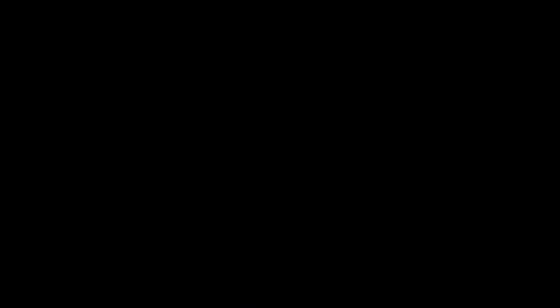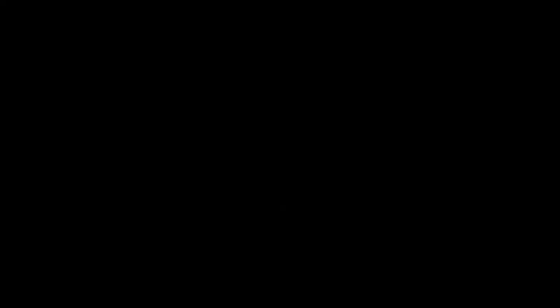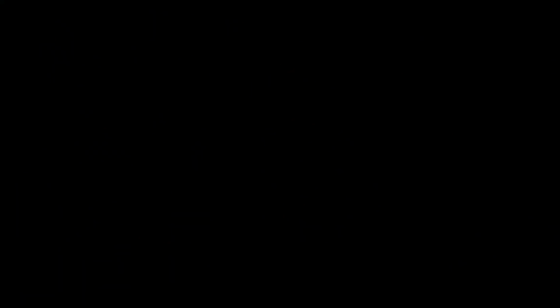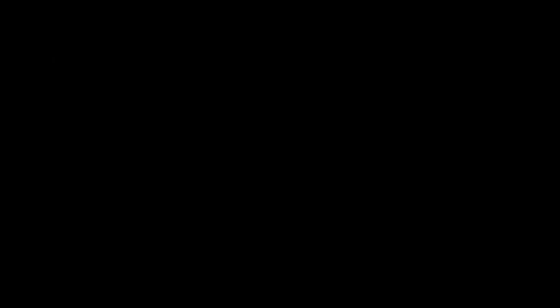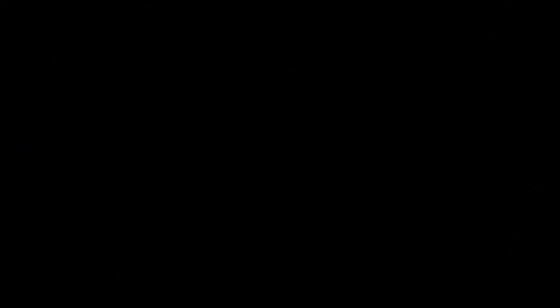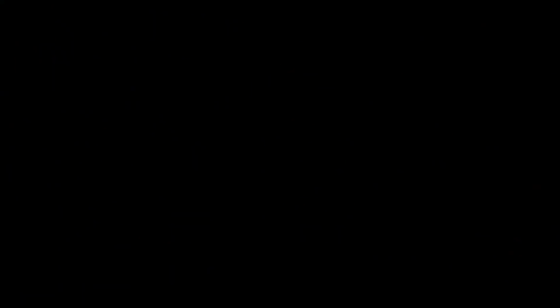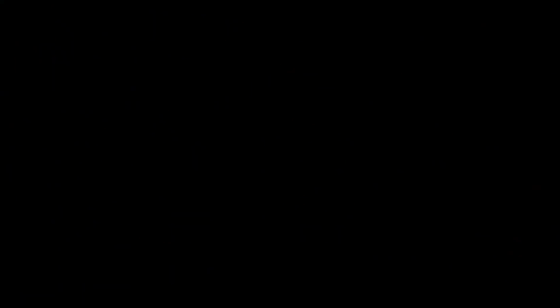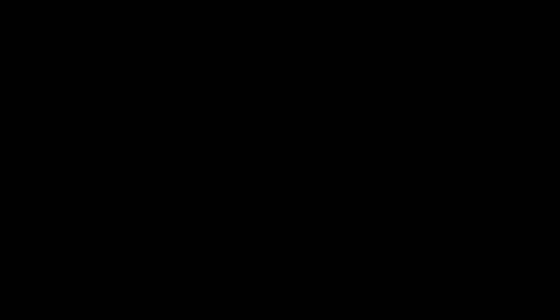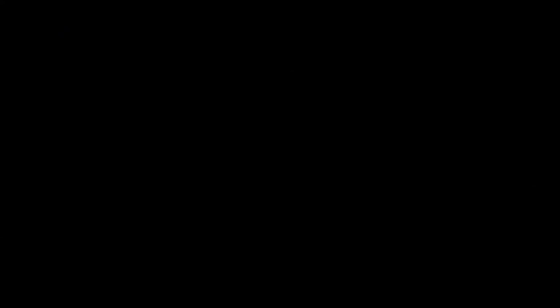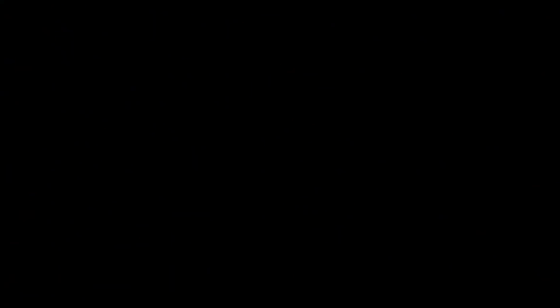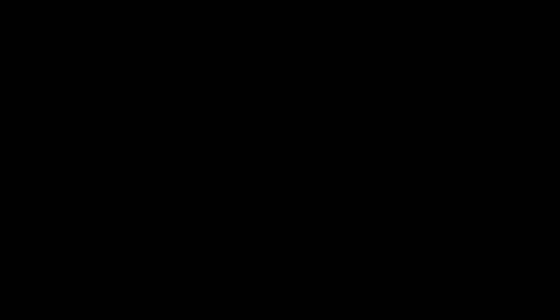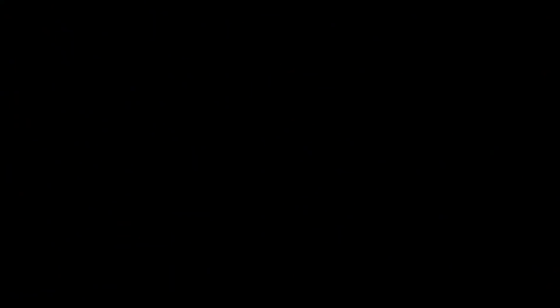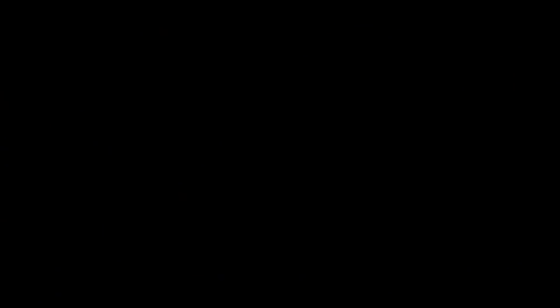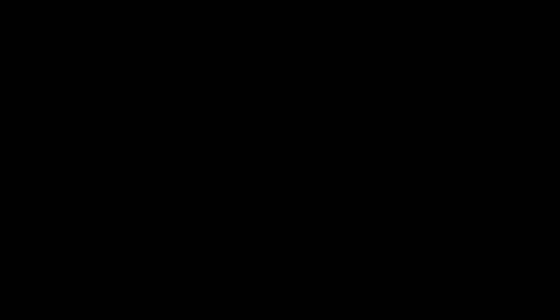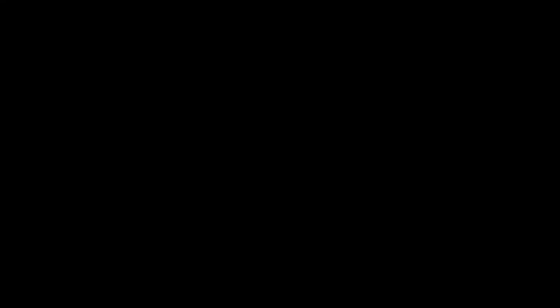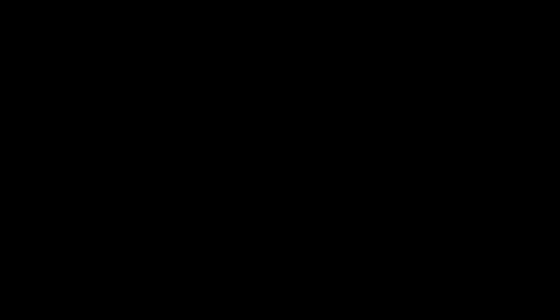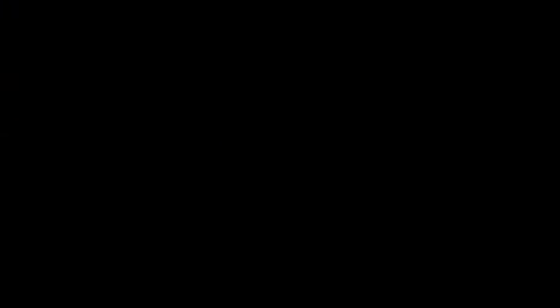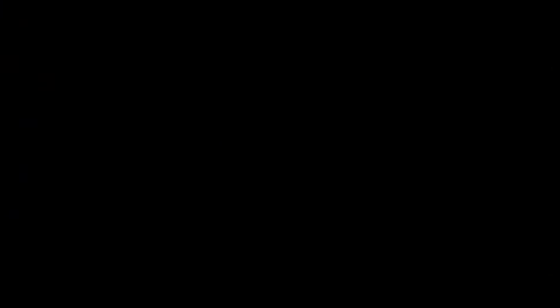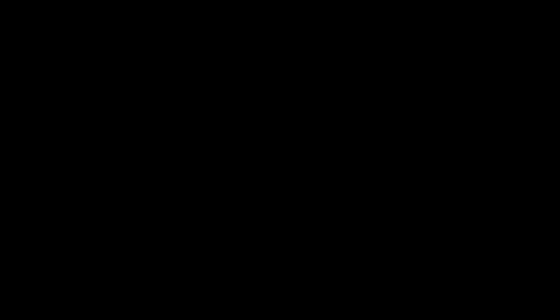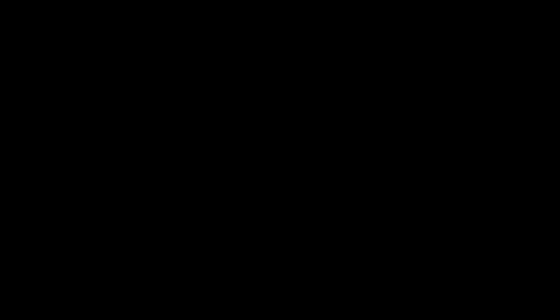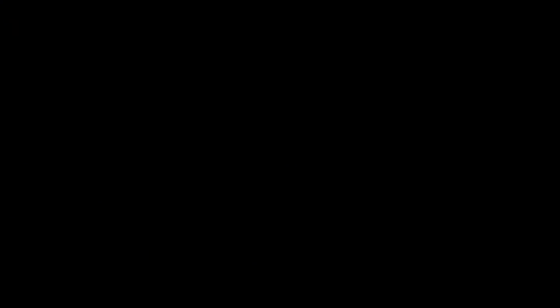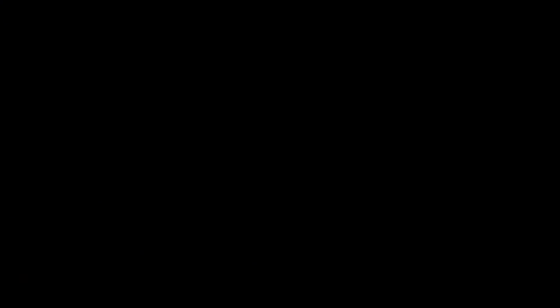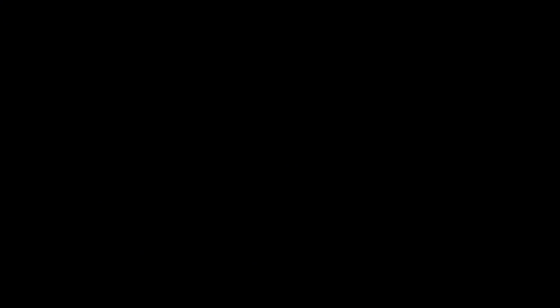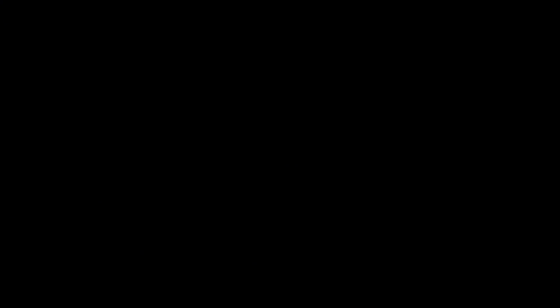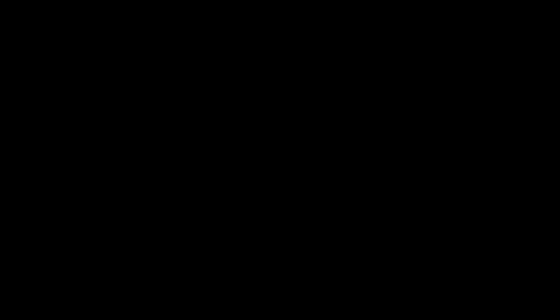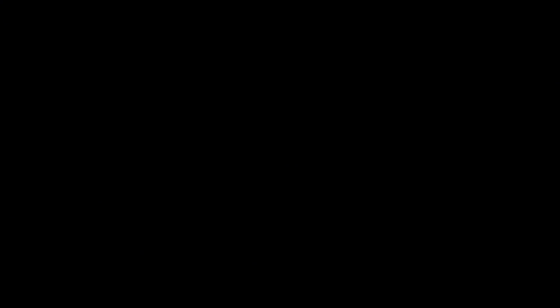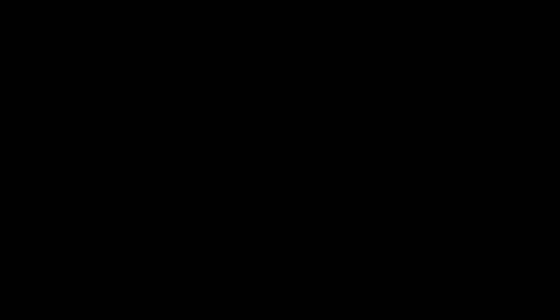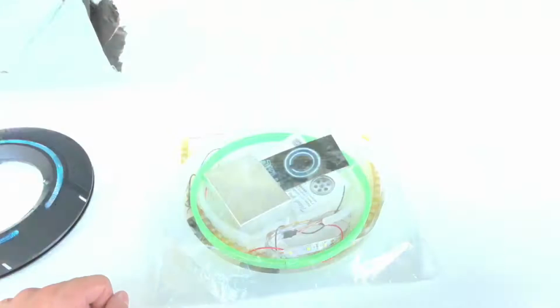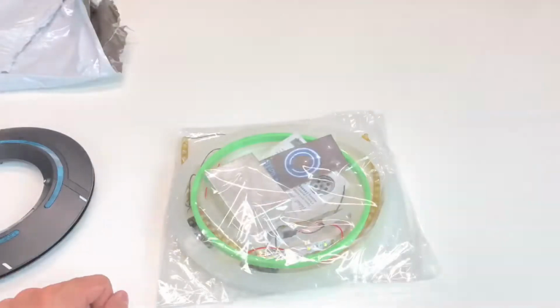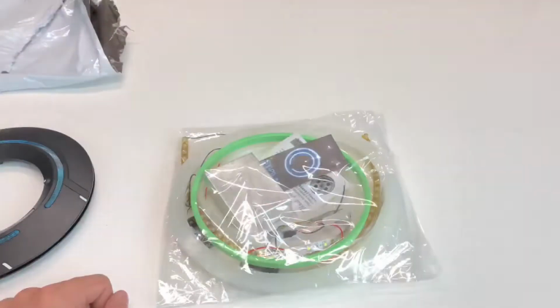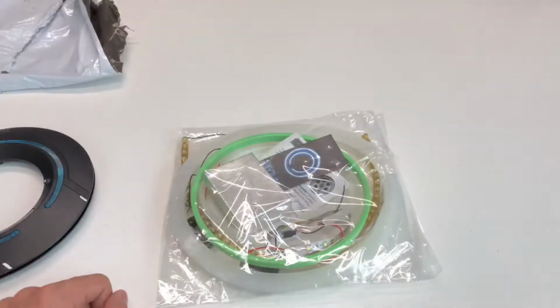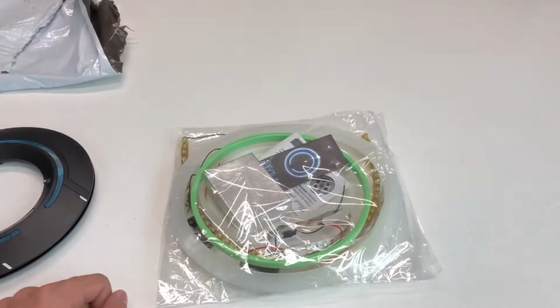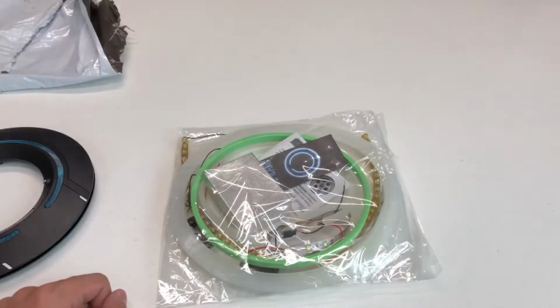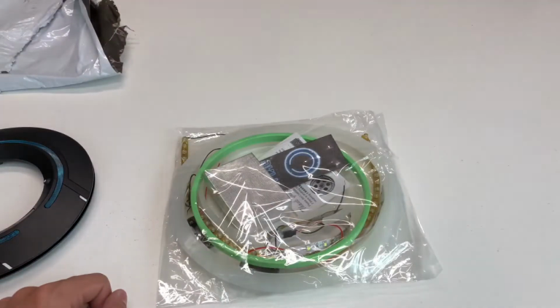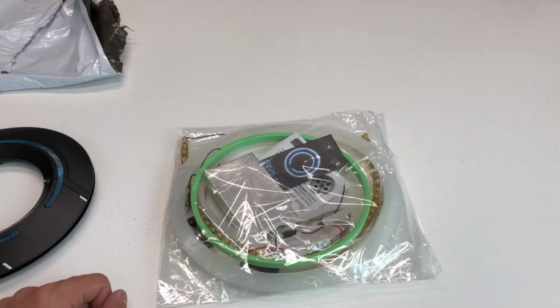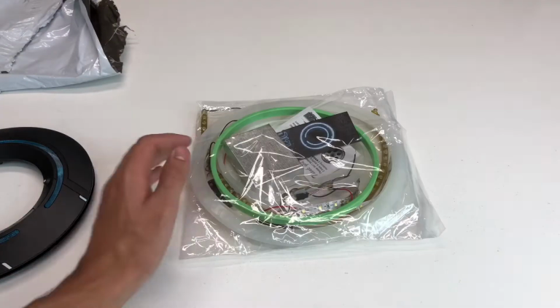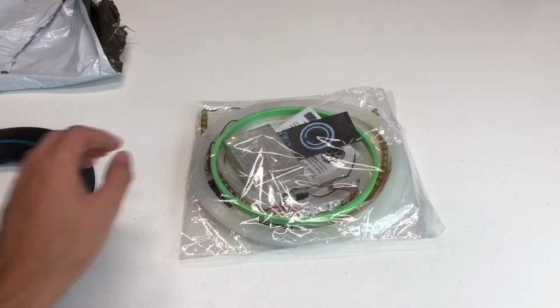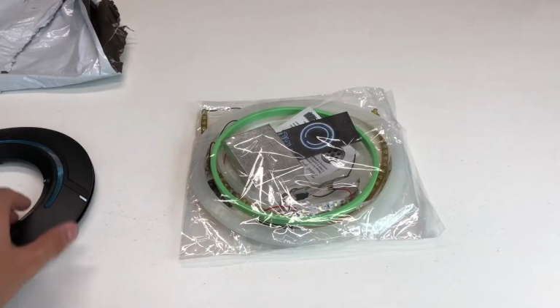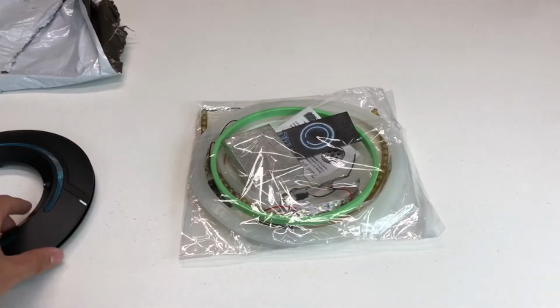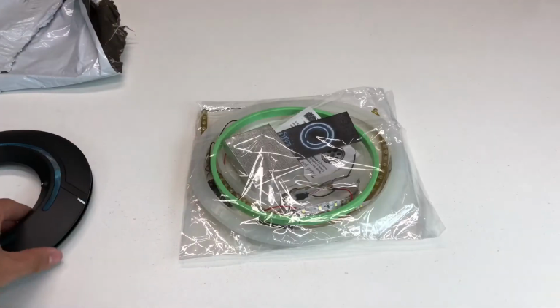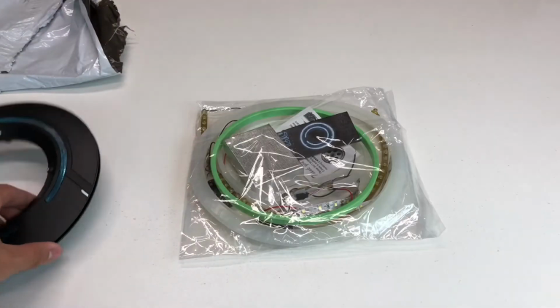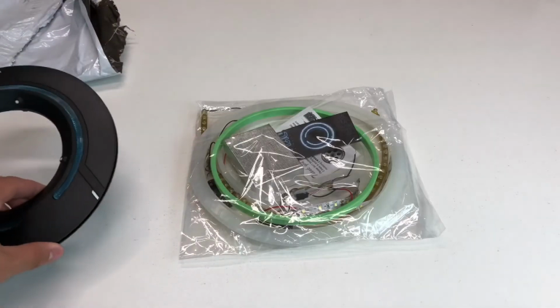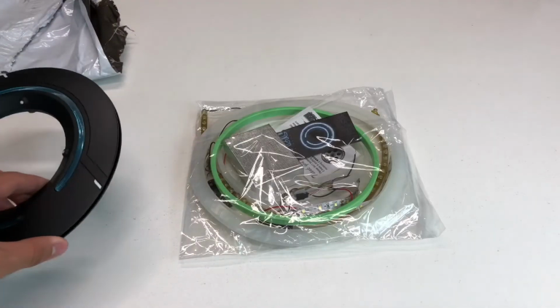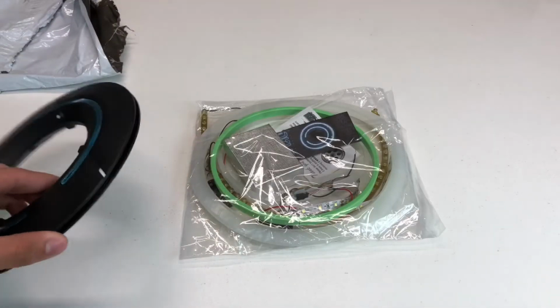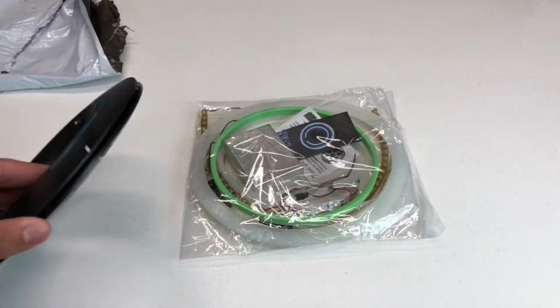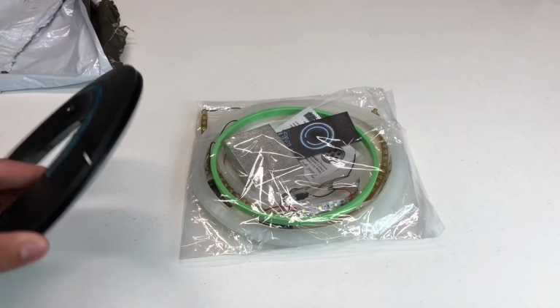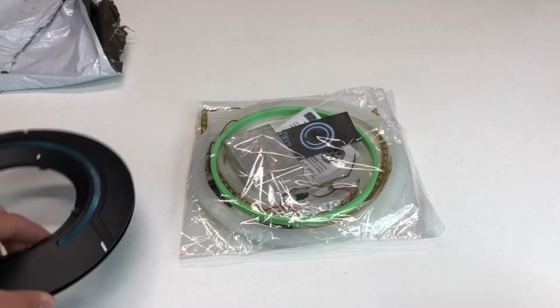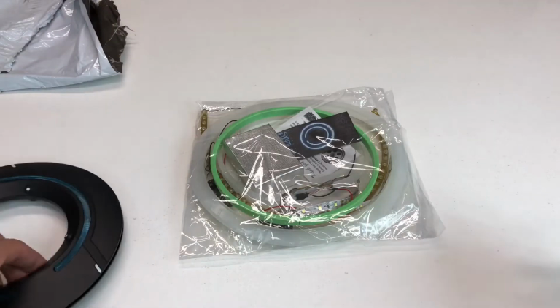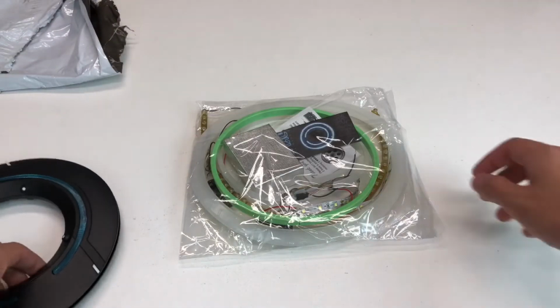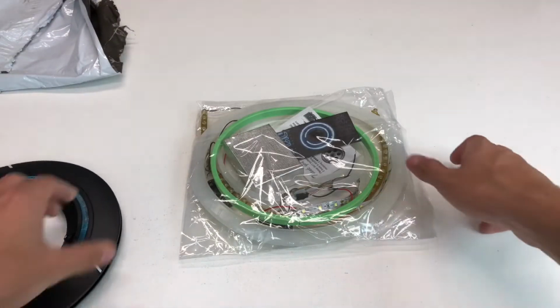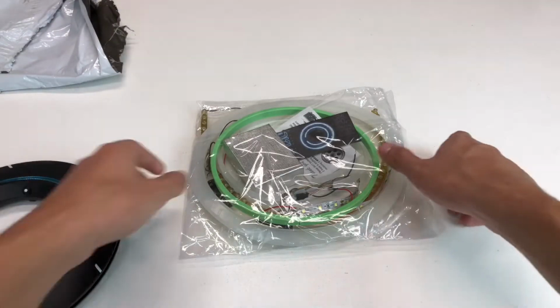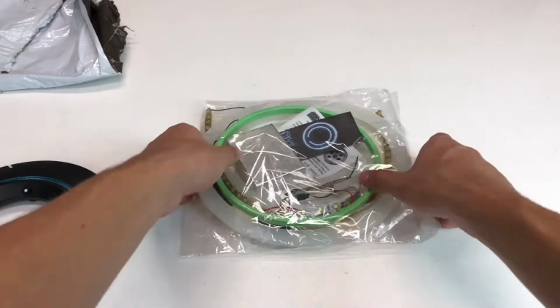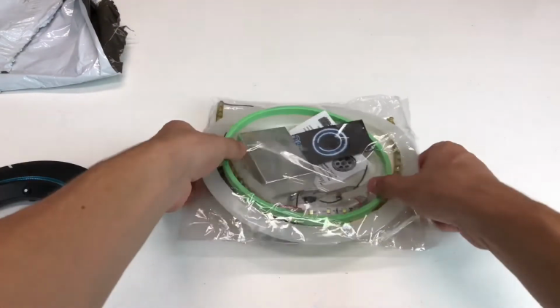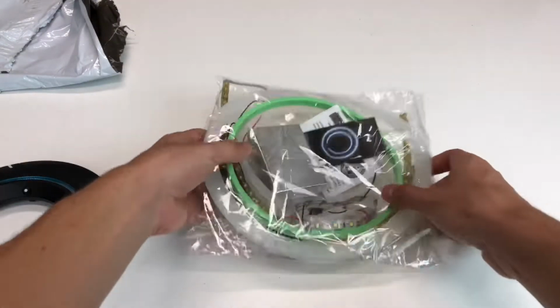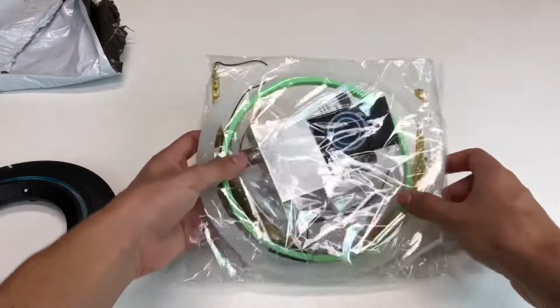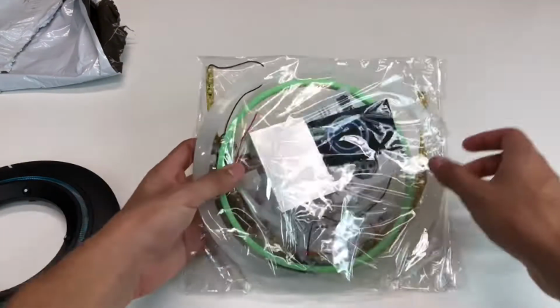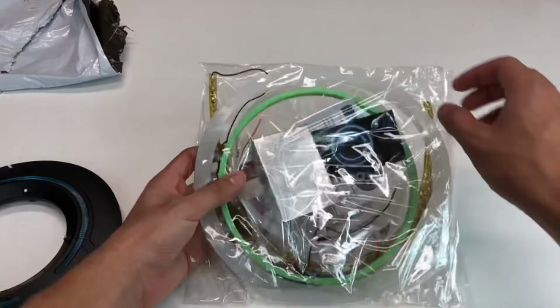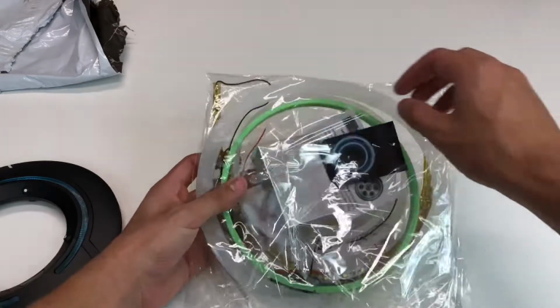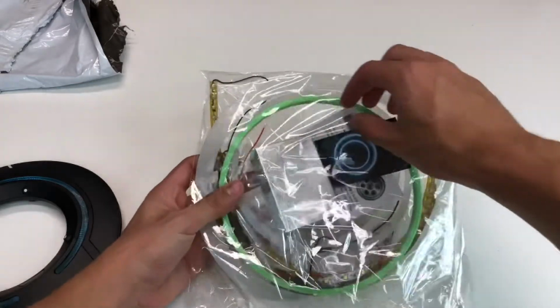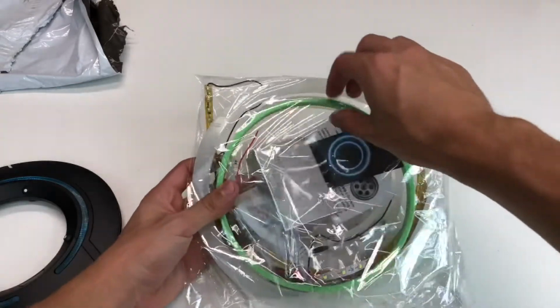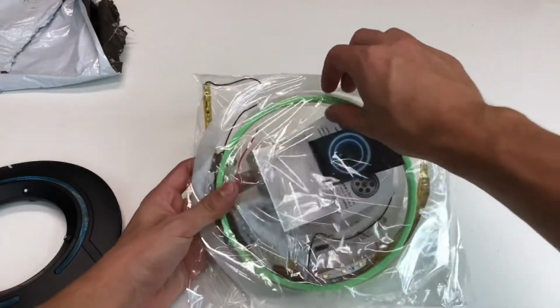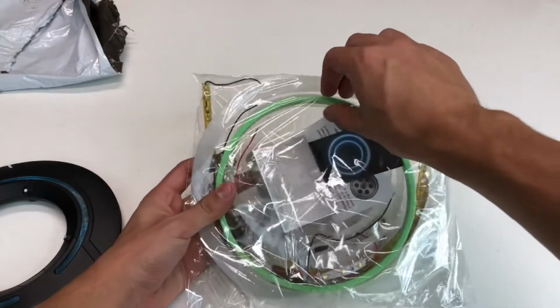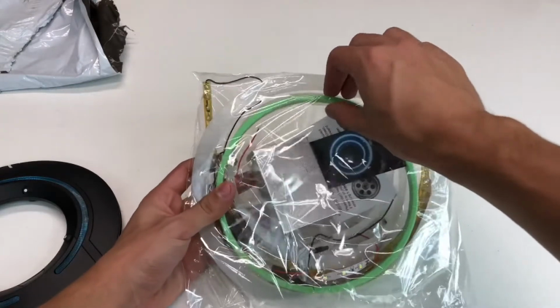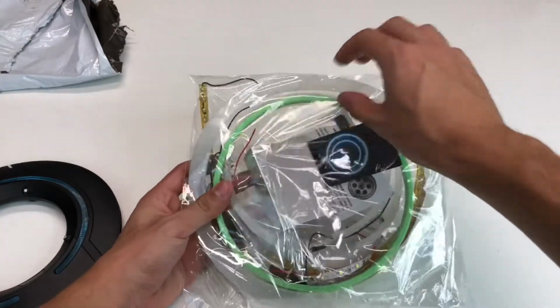So as I'm filming, the power just went out. Okay, now I'm wondering what this green ring is for.